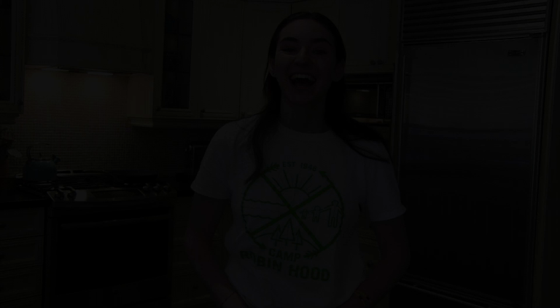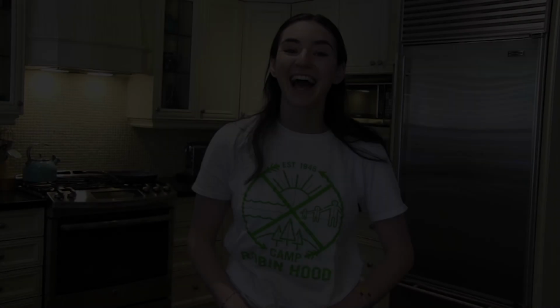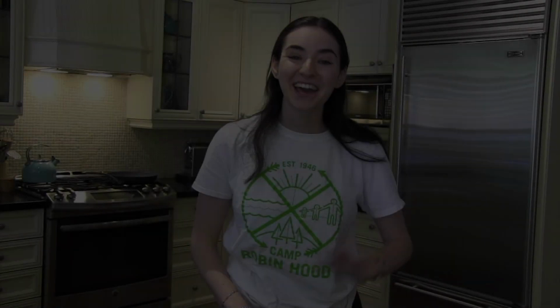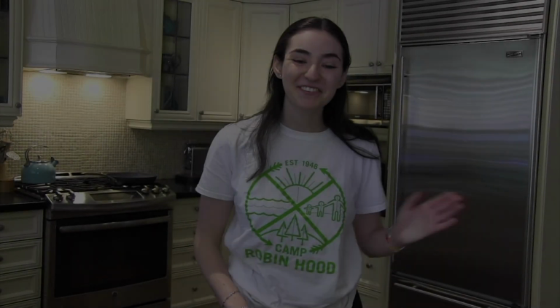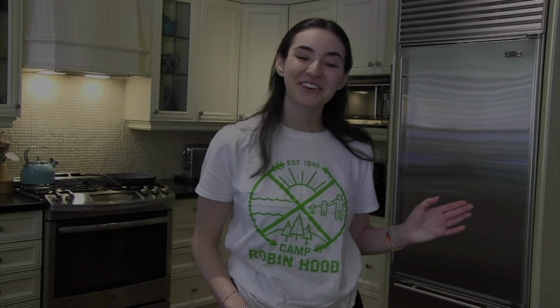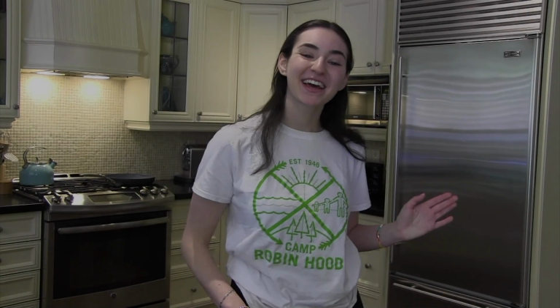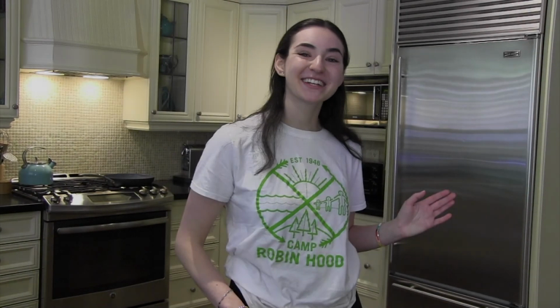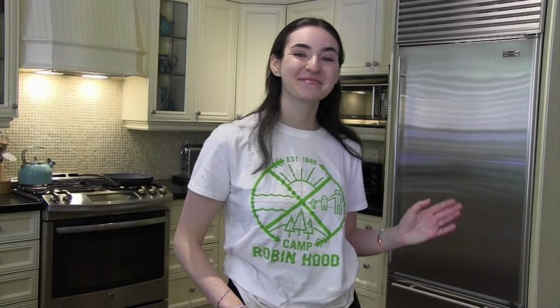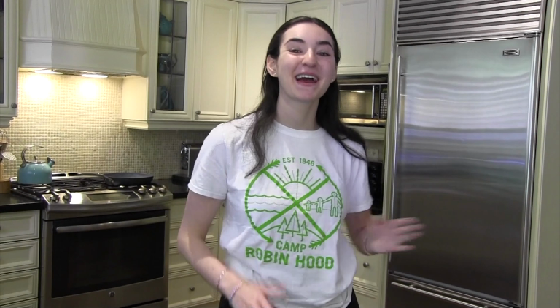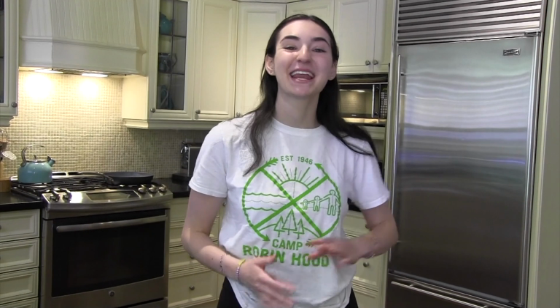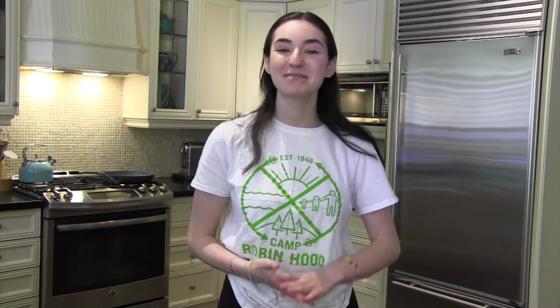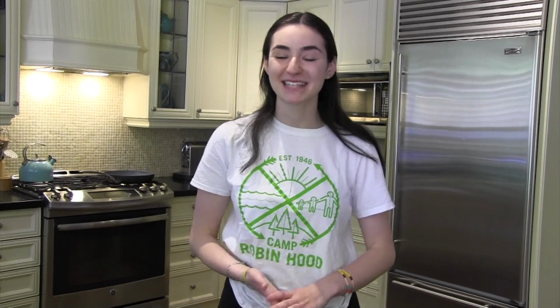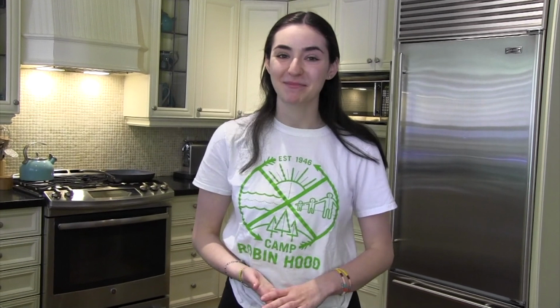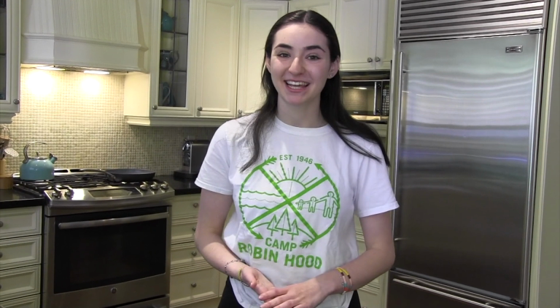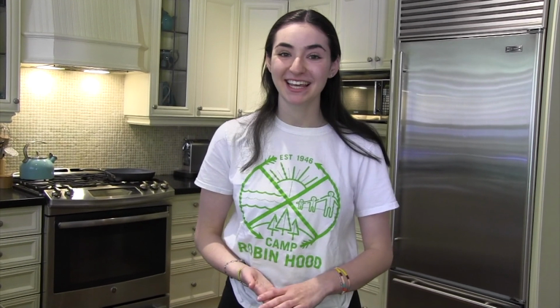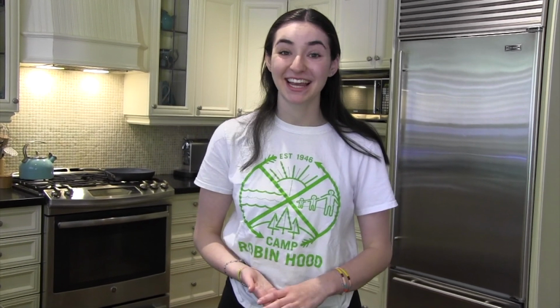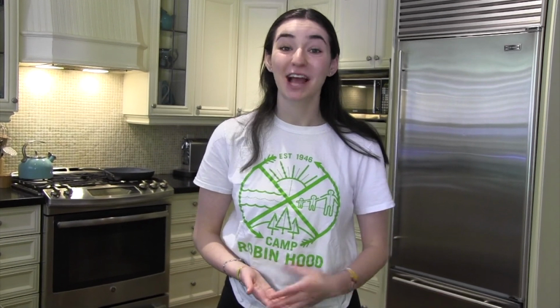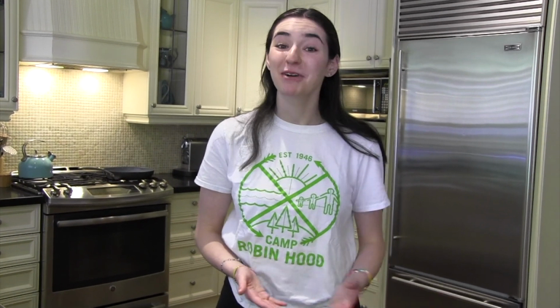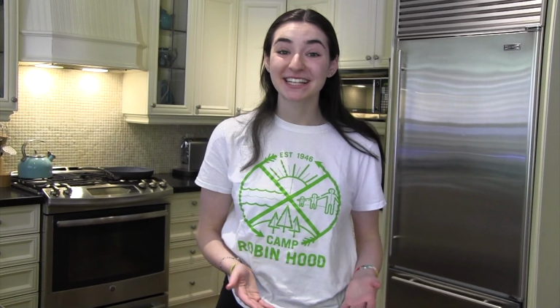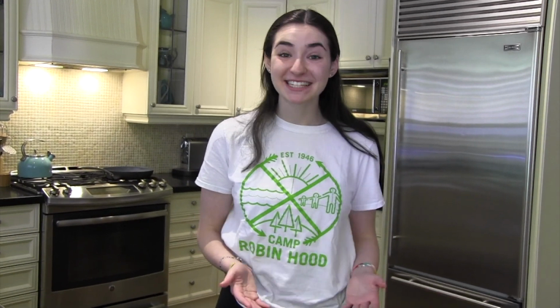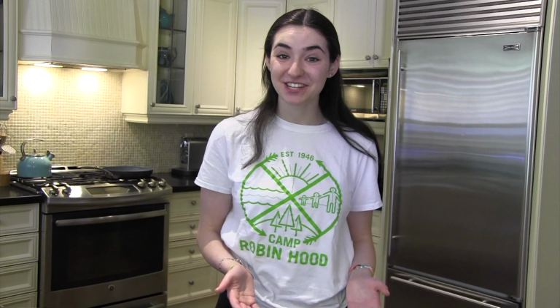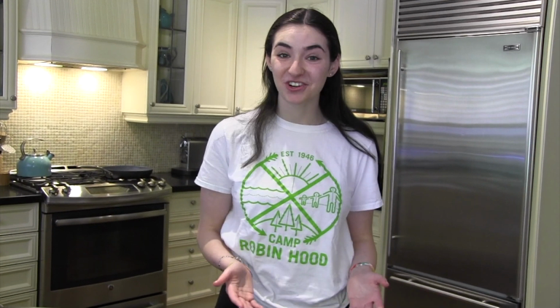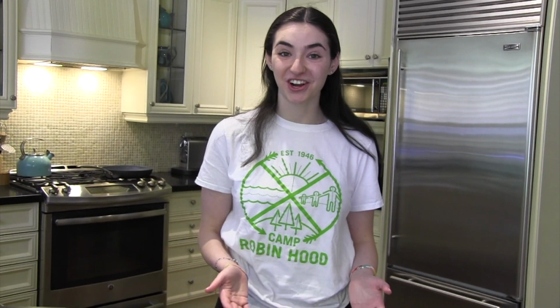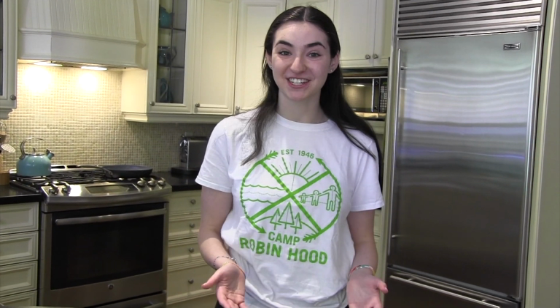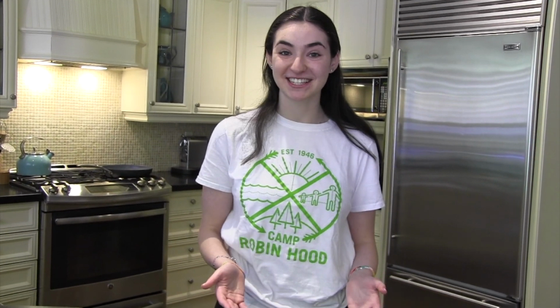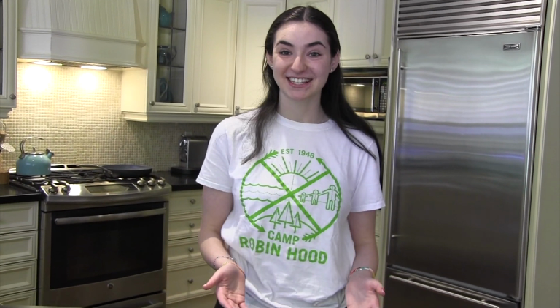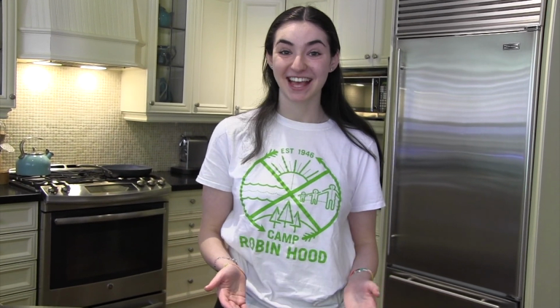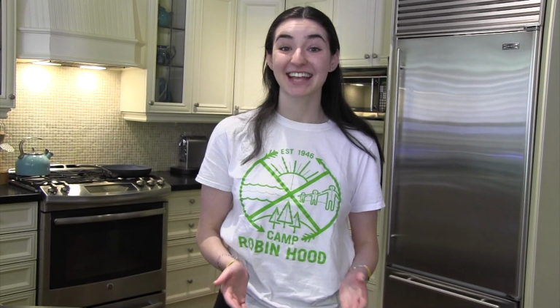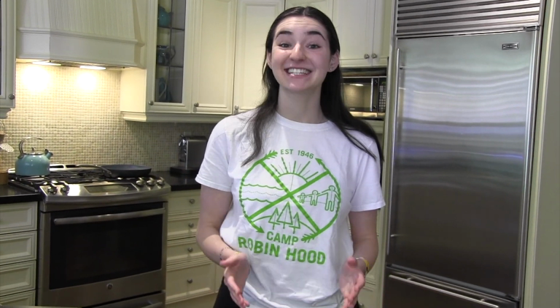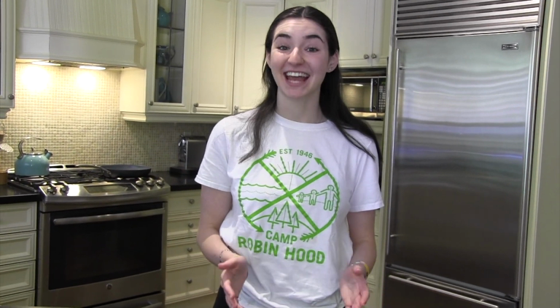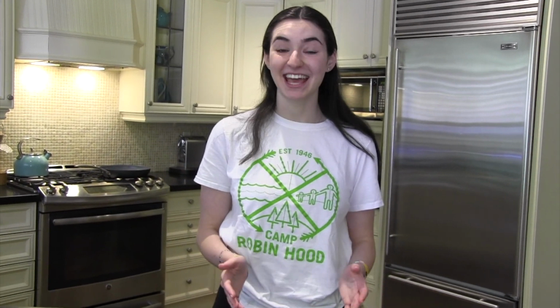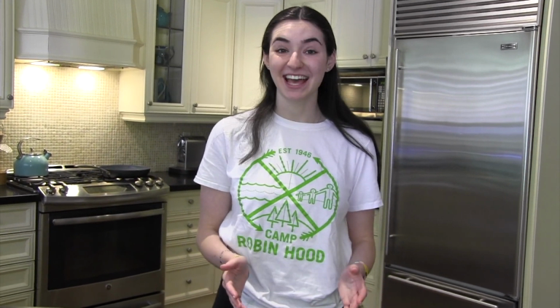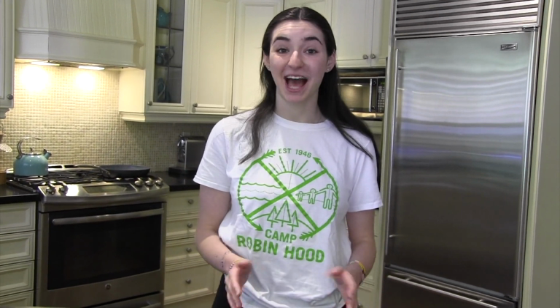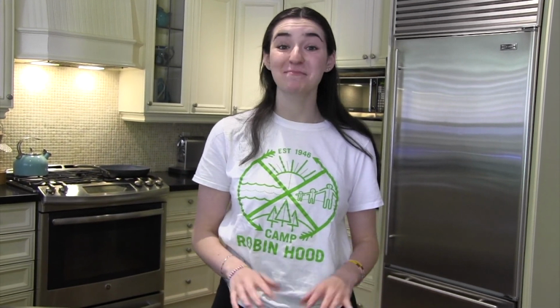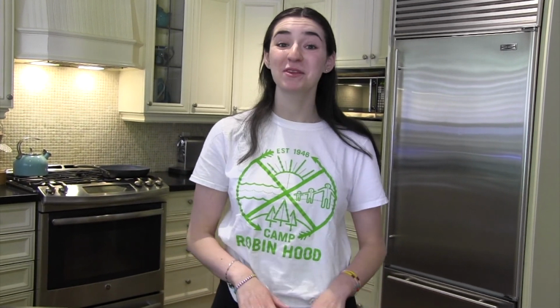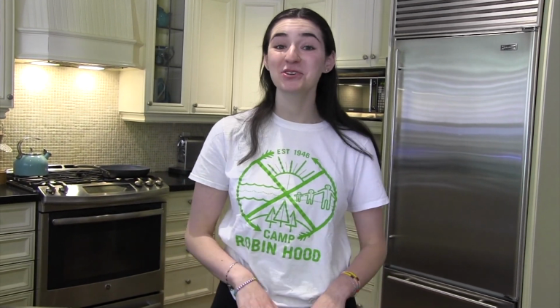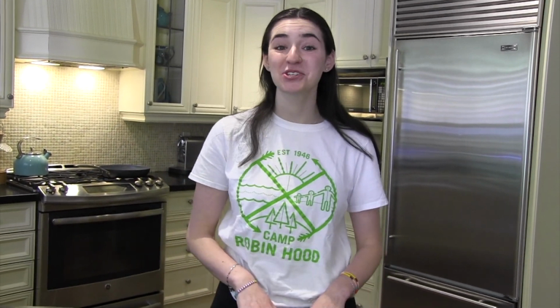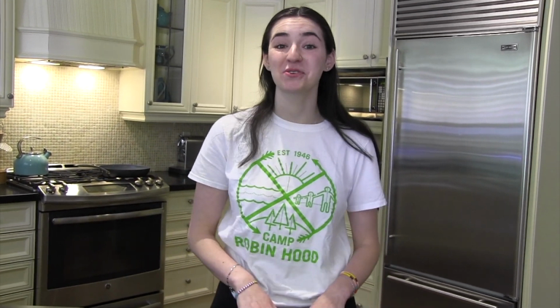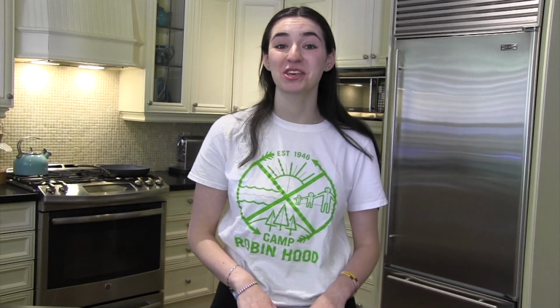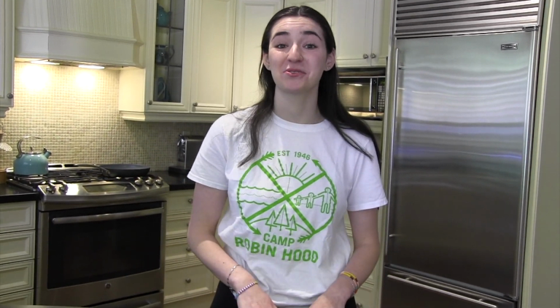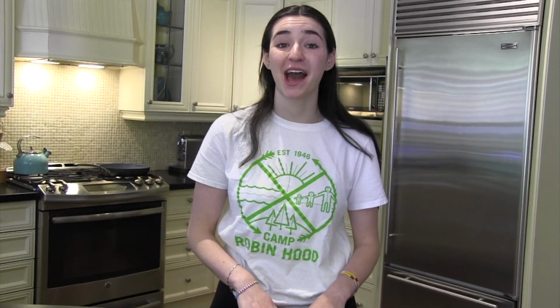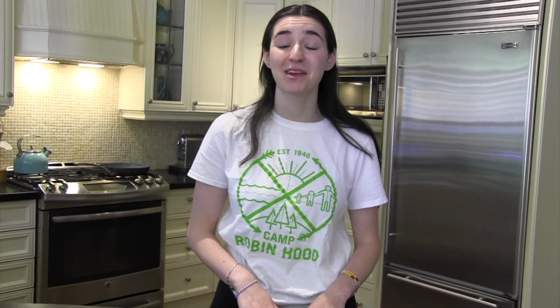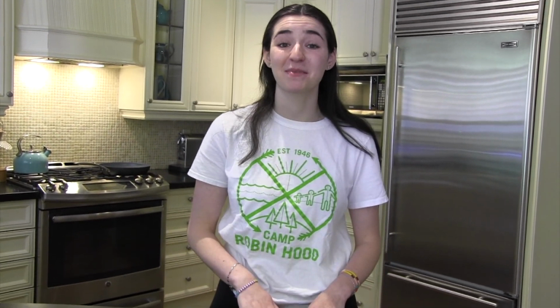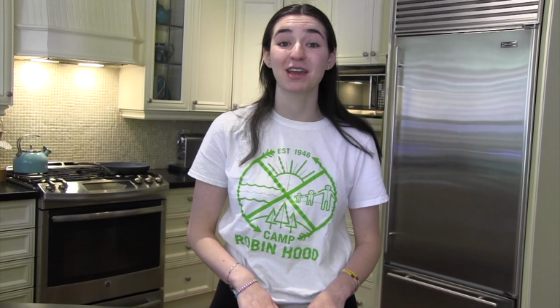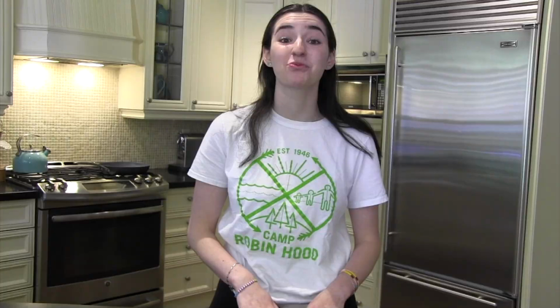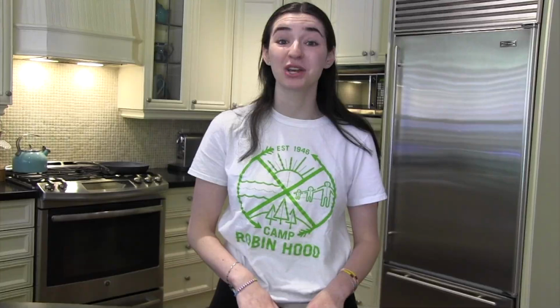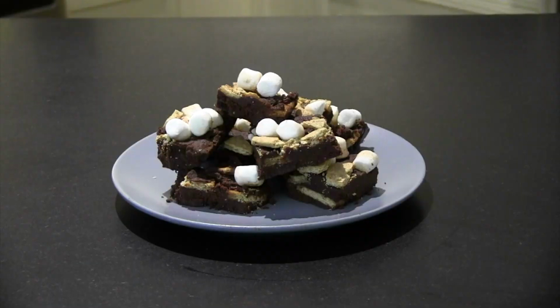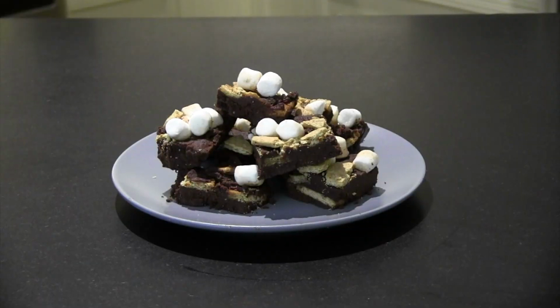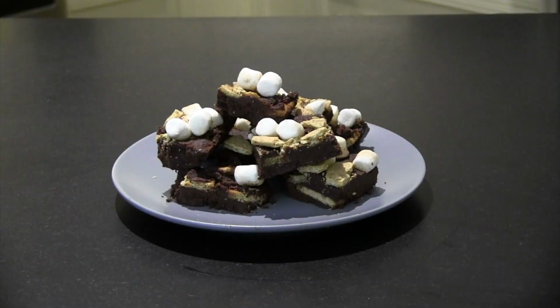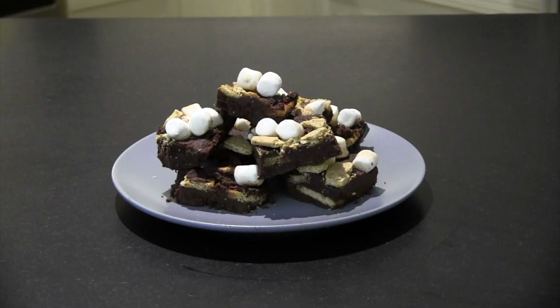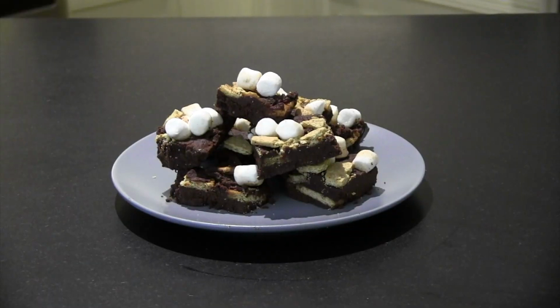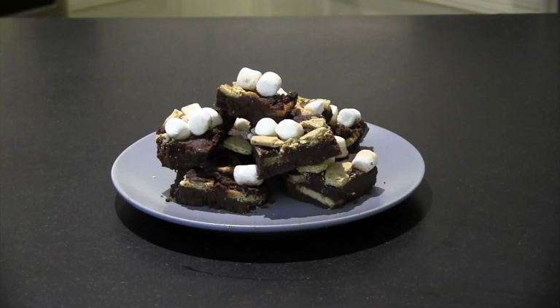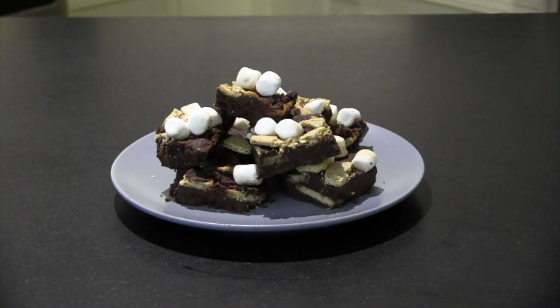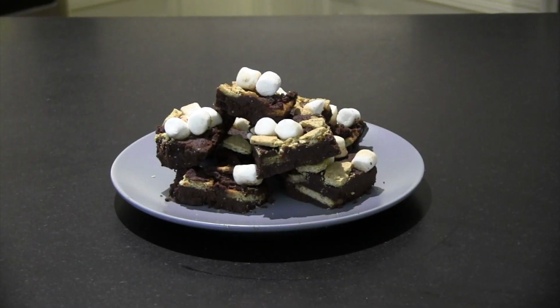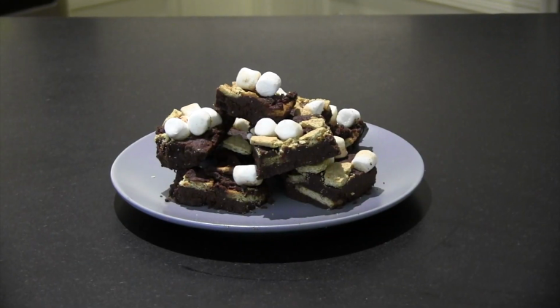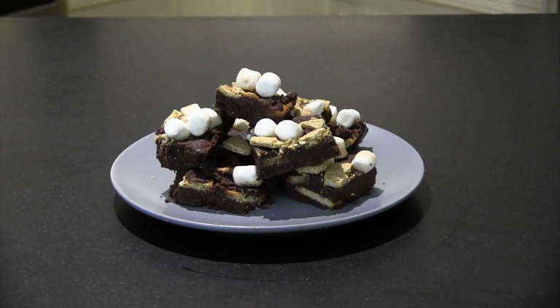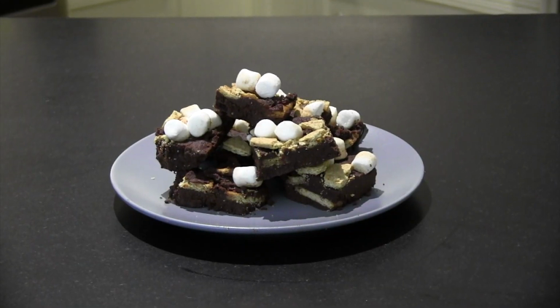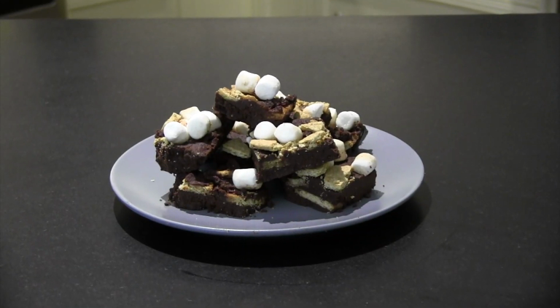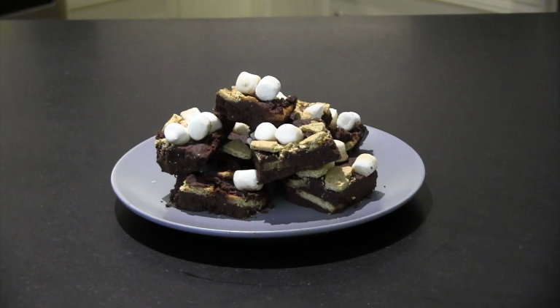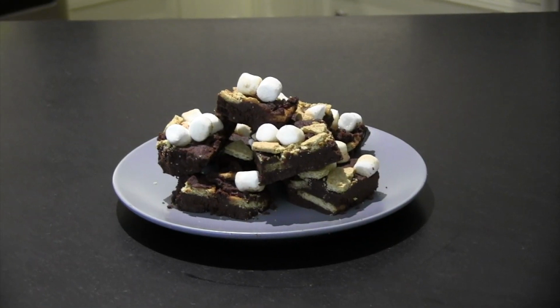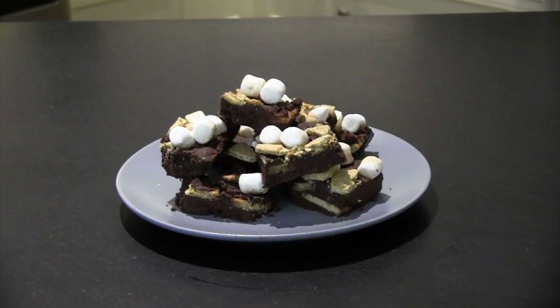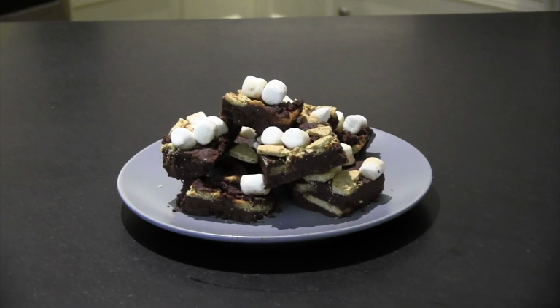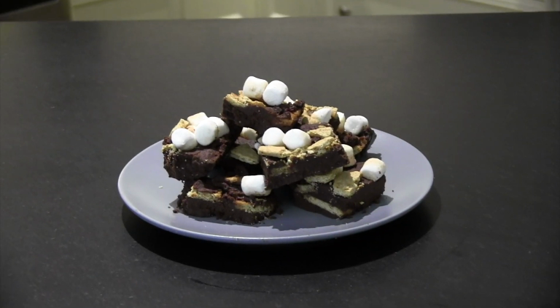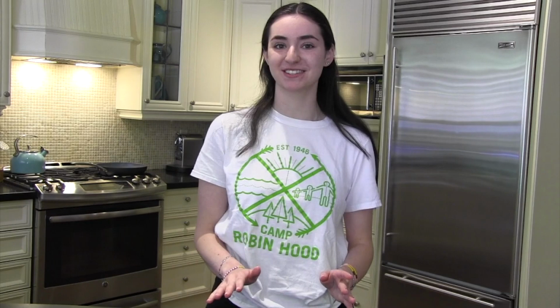Hi everyone! My name is Emily and I work in Senior Girls, and today I'm going to be showing you how to make Reed Drummond's No-Bake S'mores Bars.